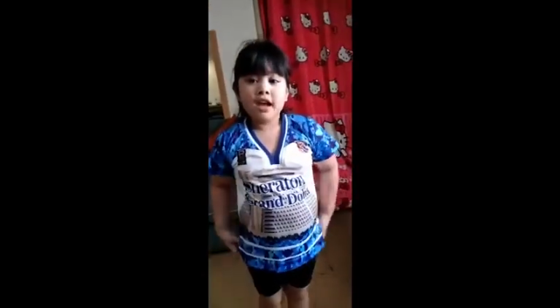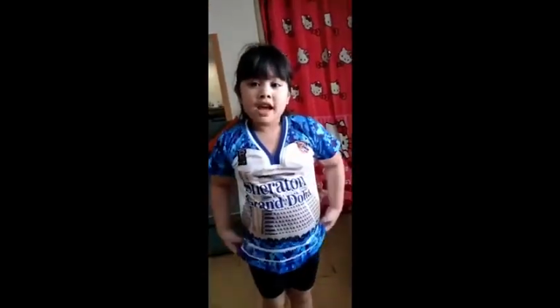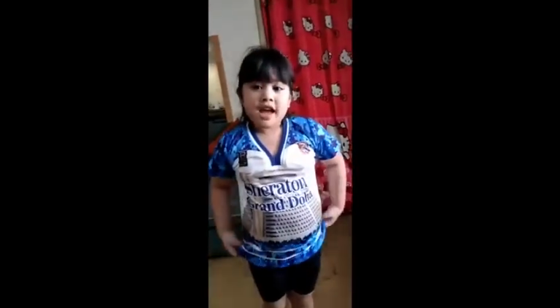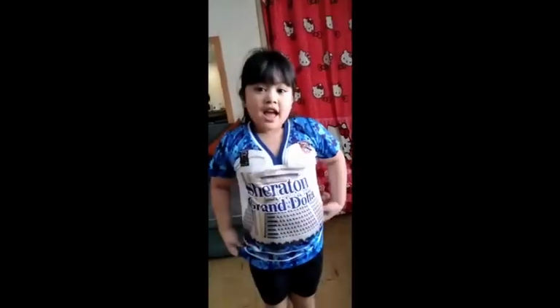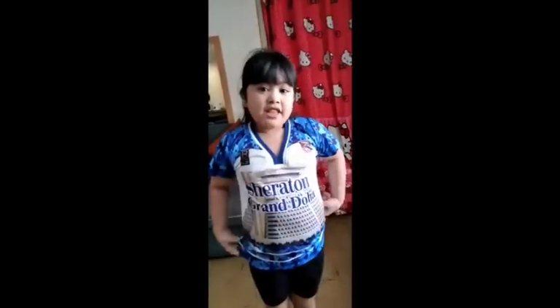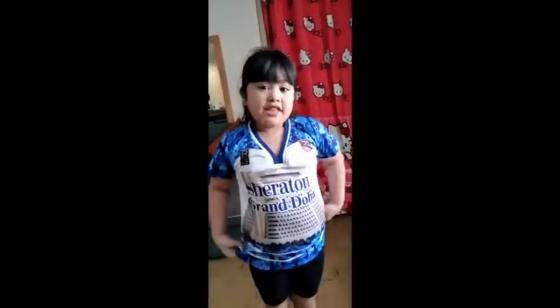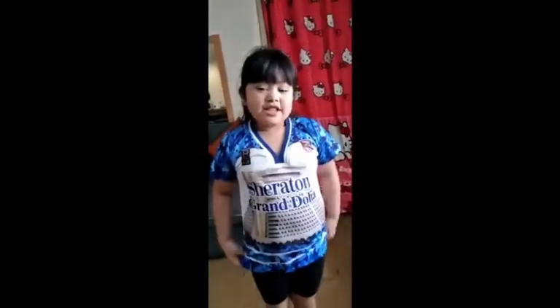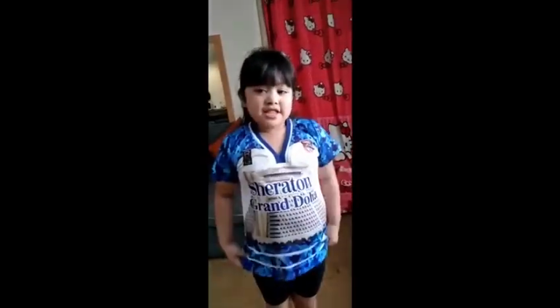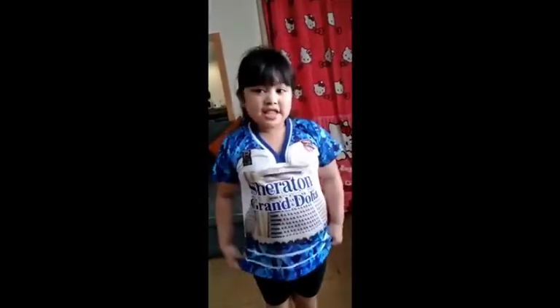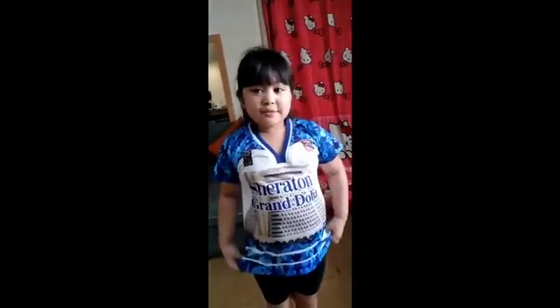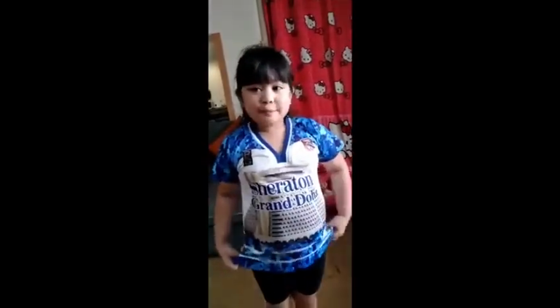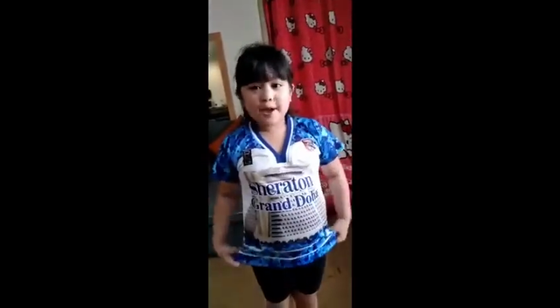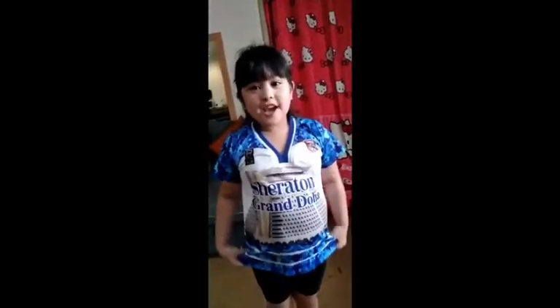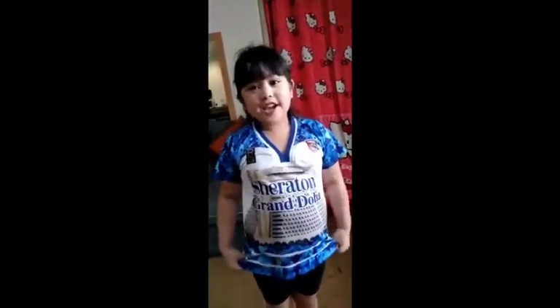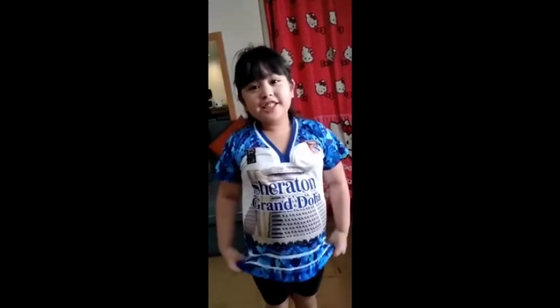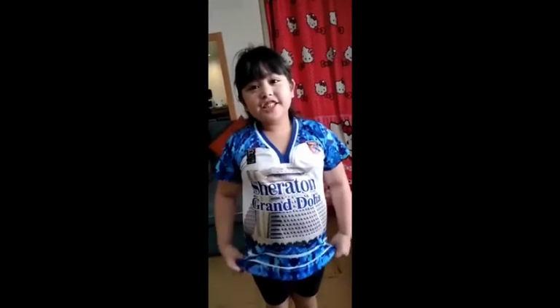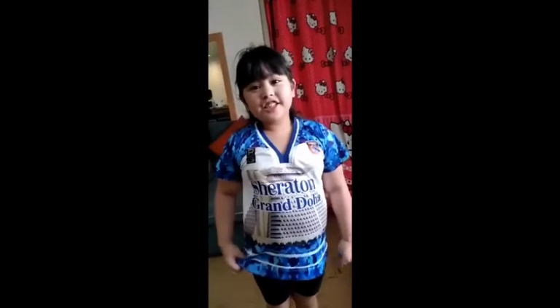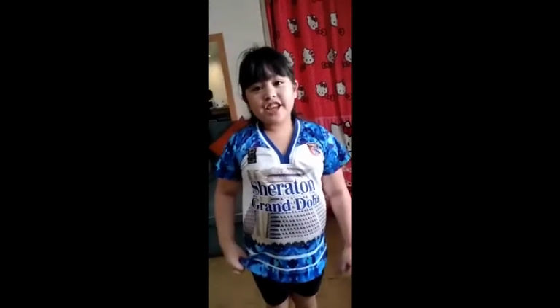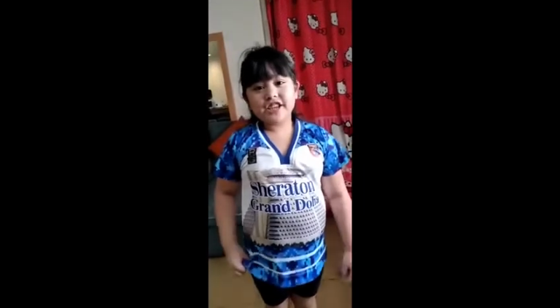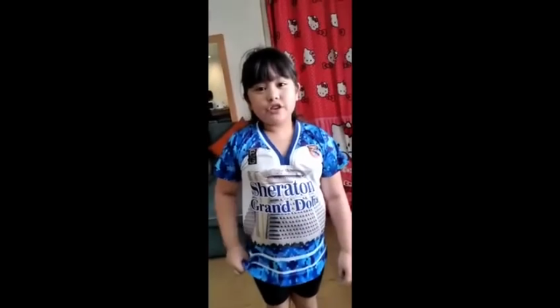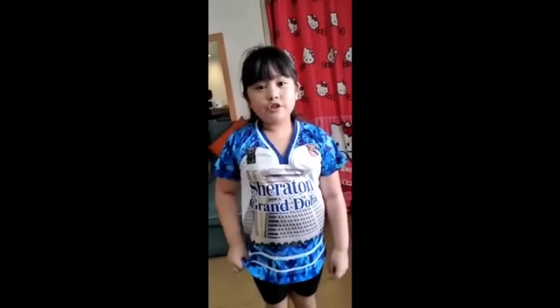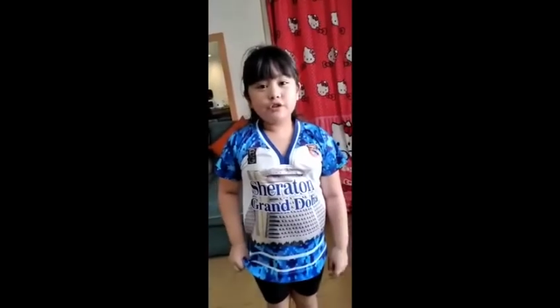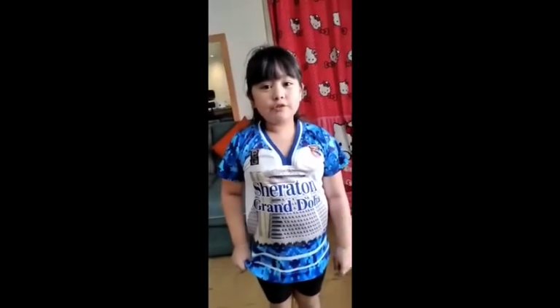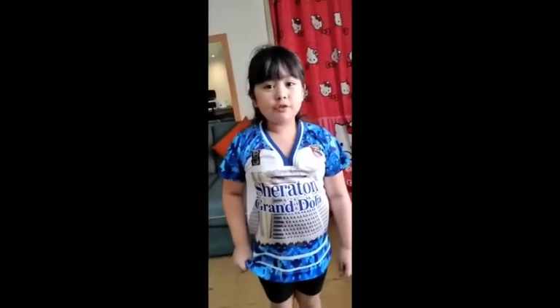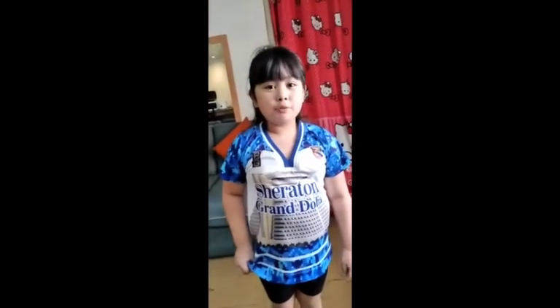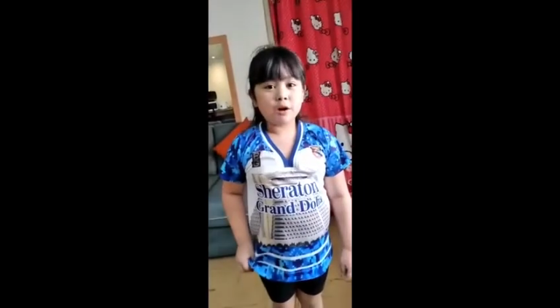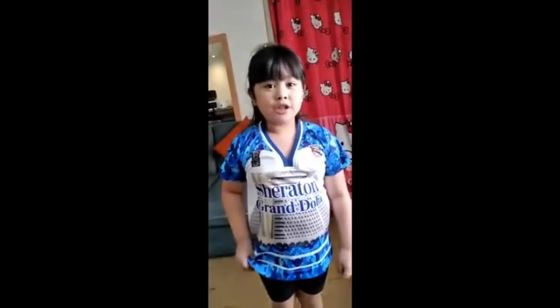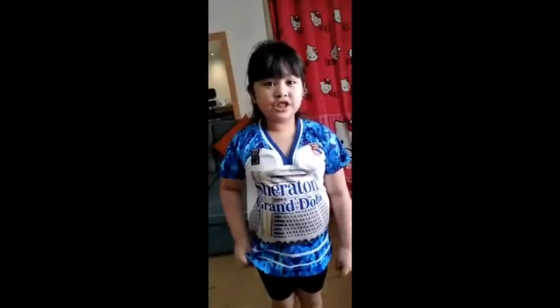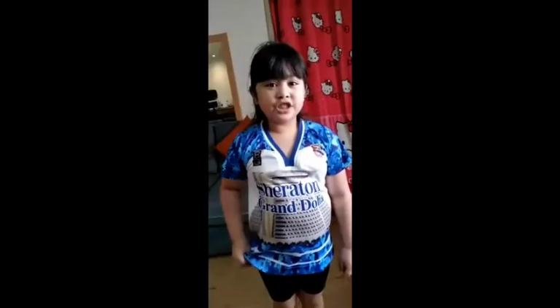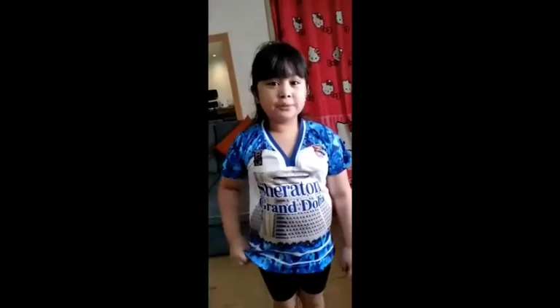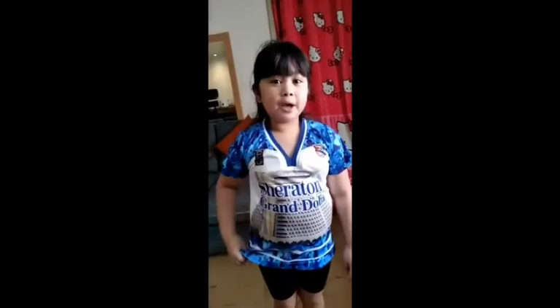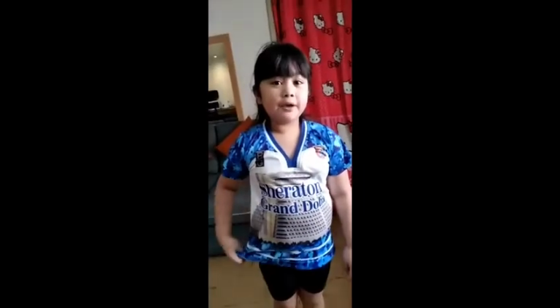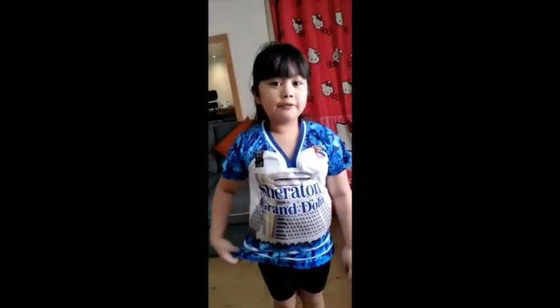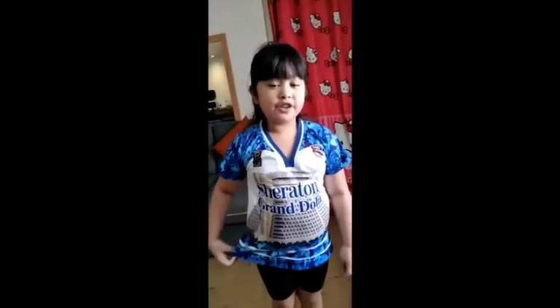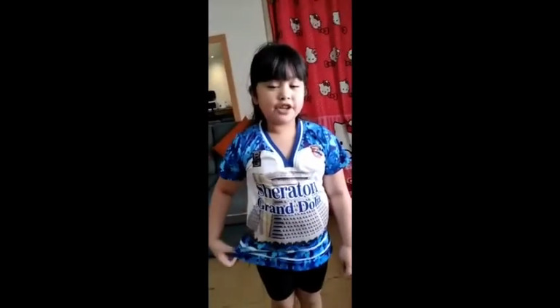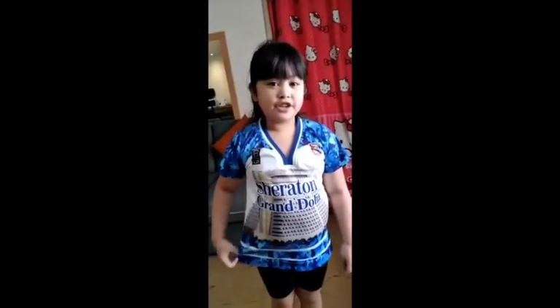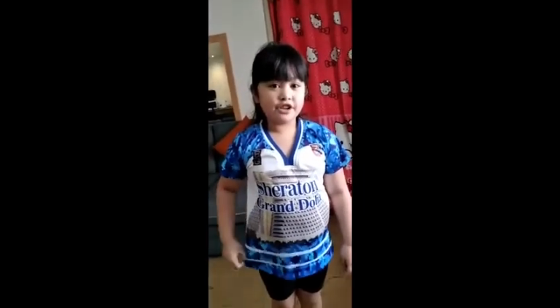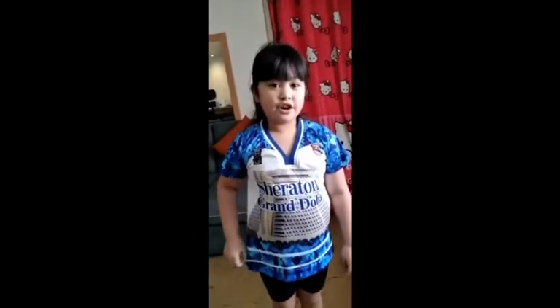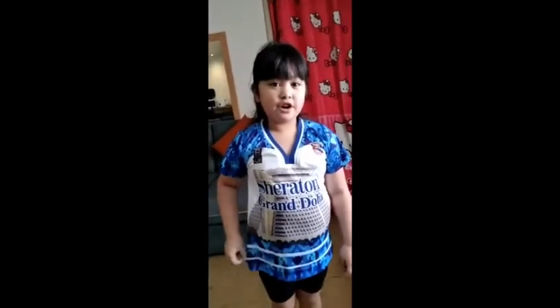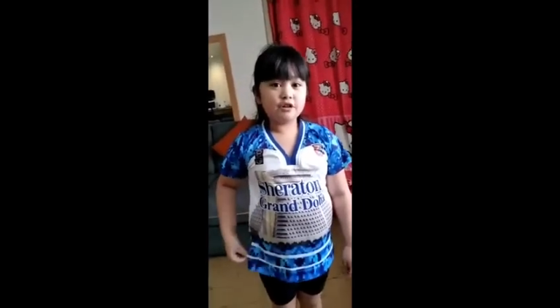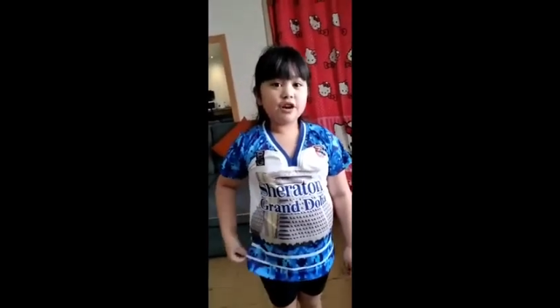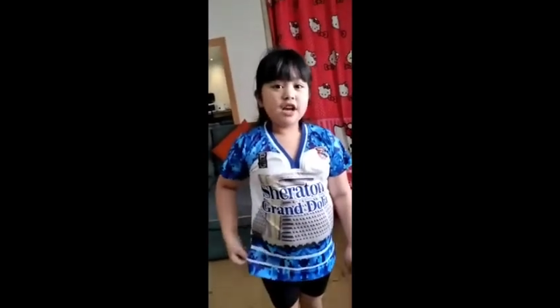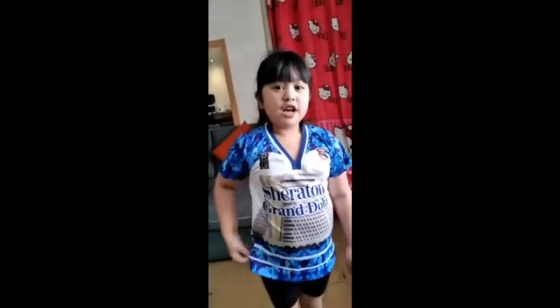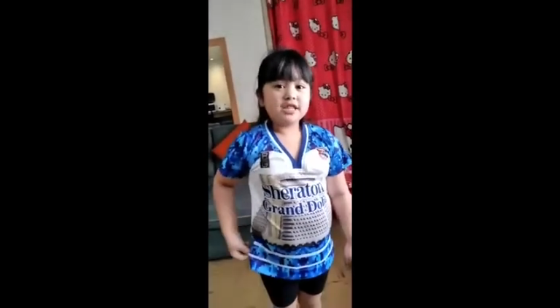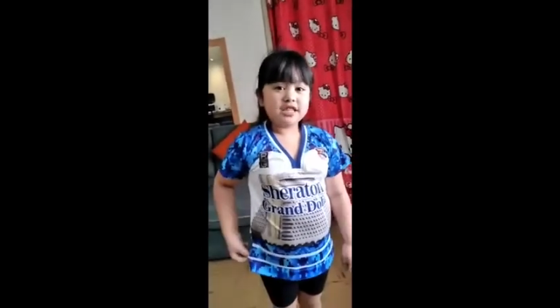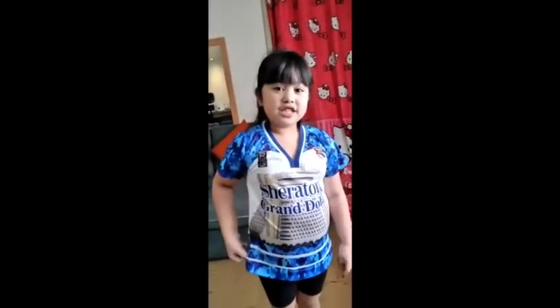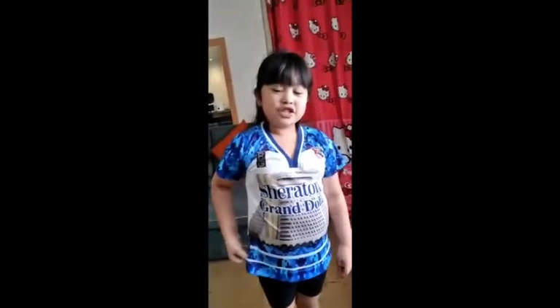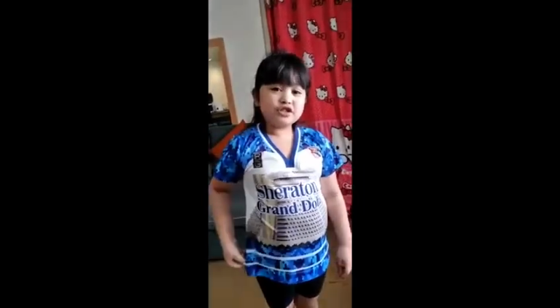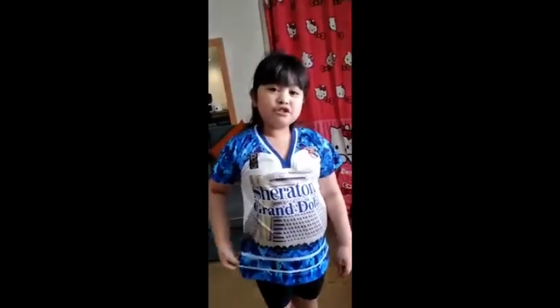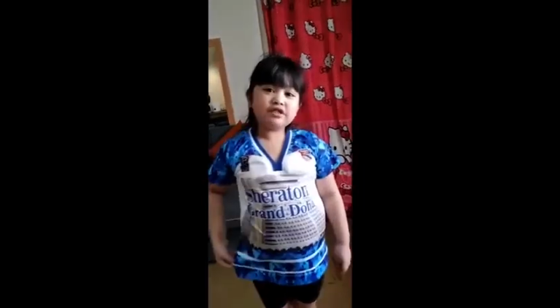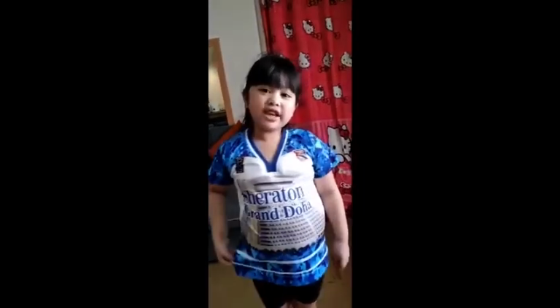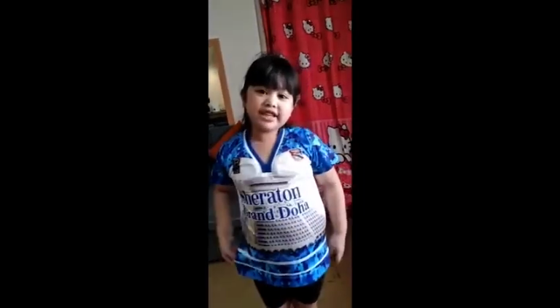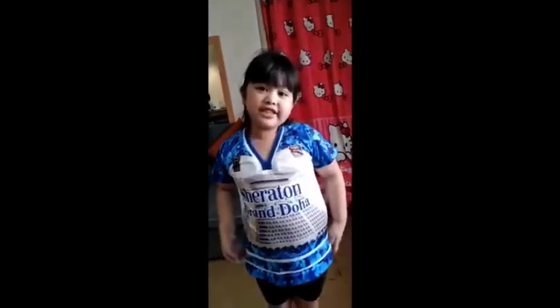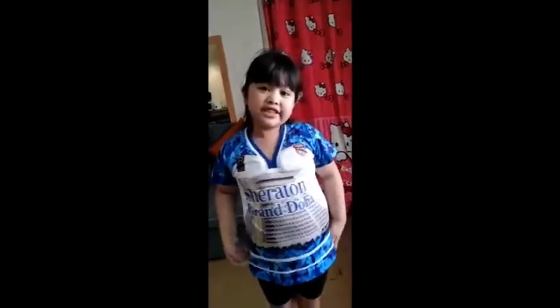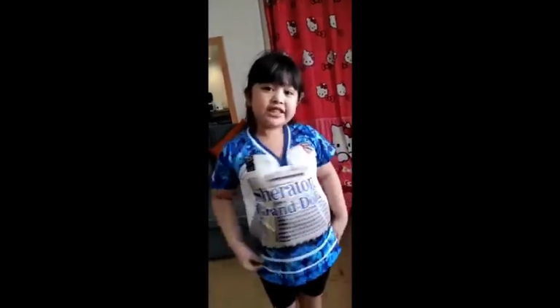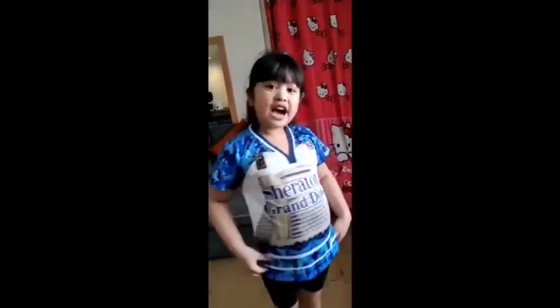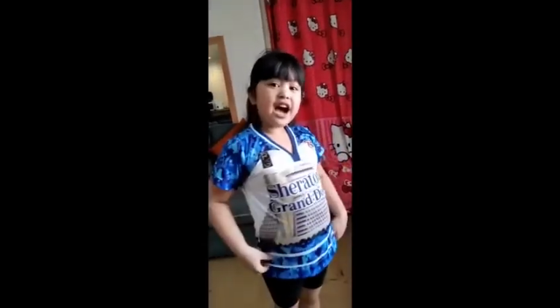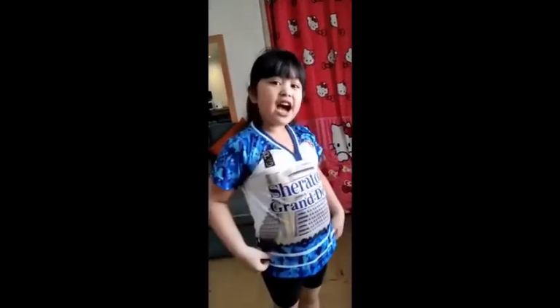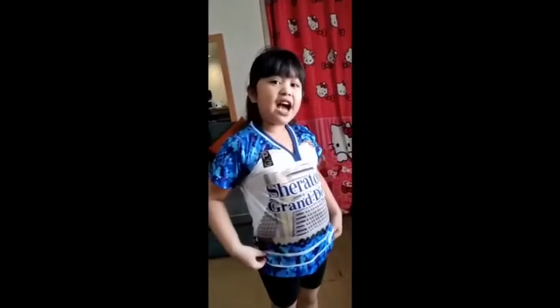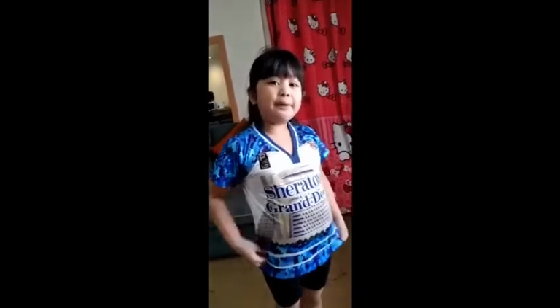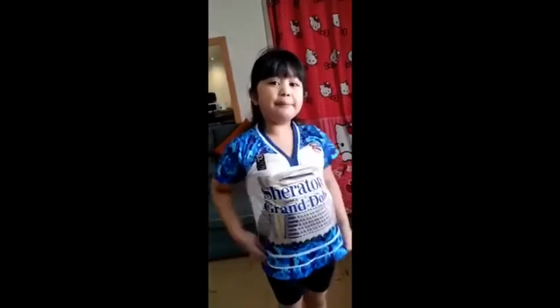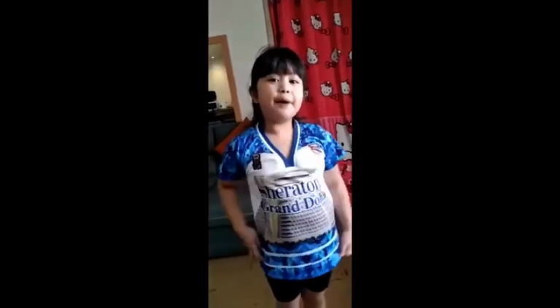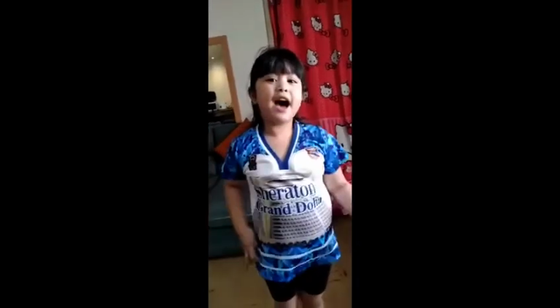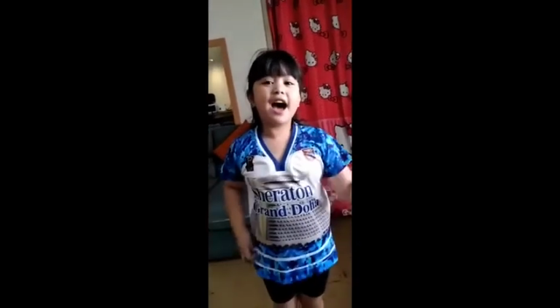This is Paige. Thank you for watching my video. See you next time. Bye!